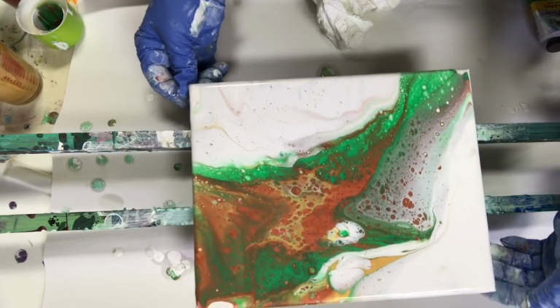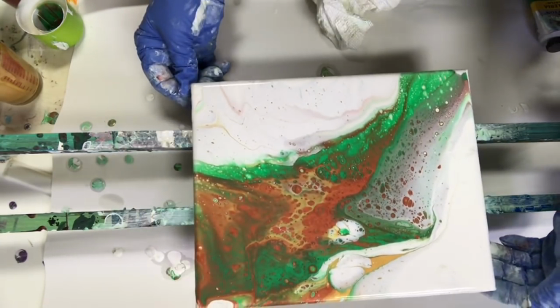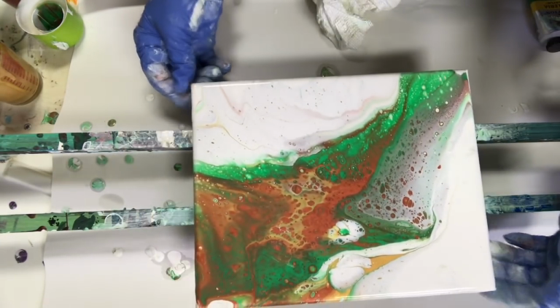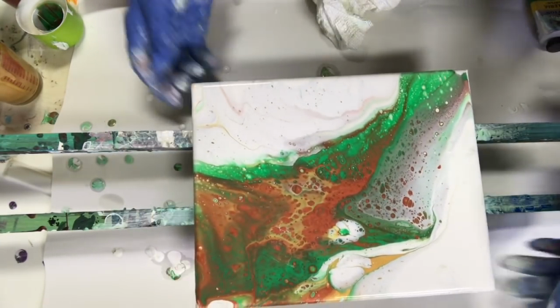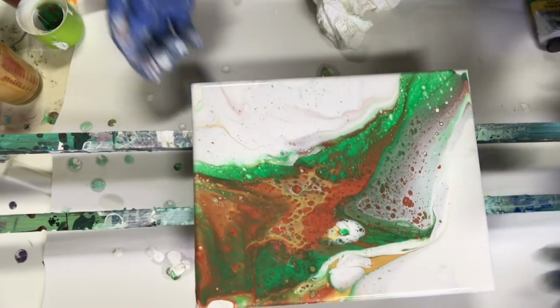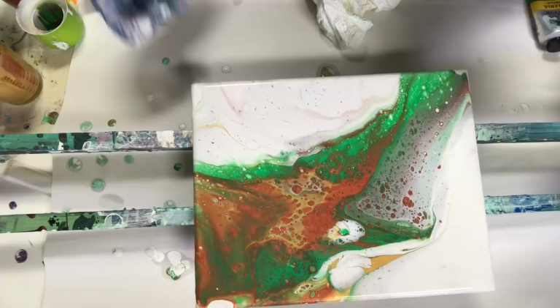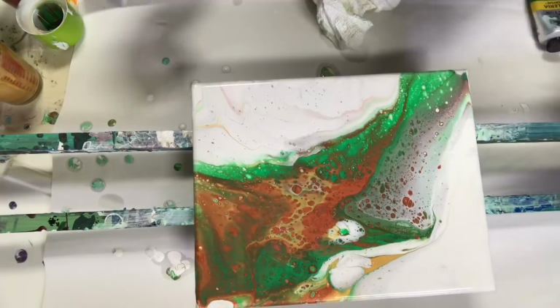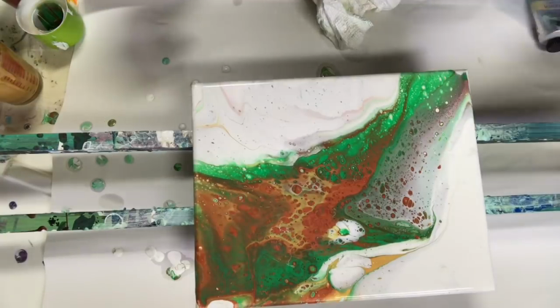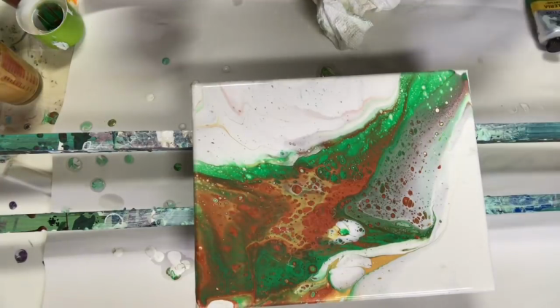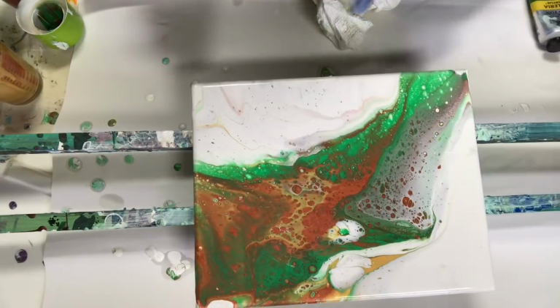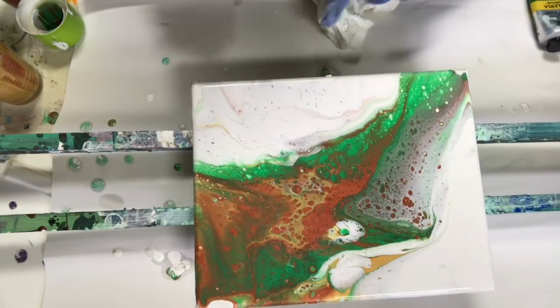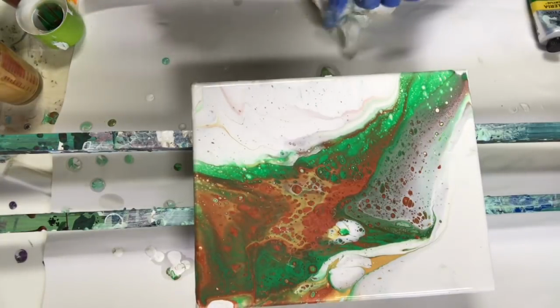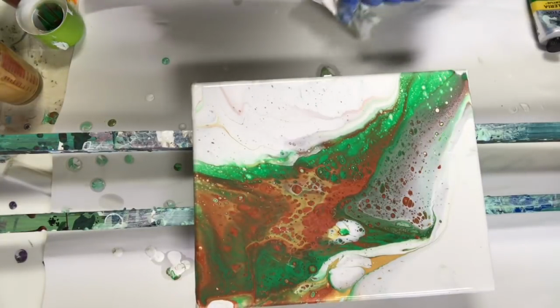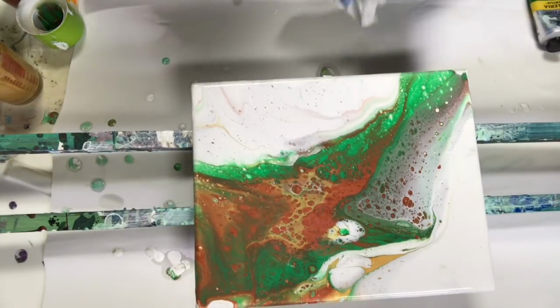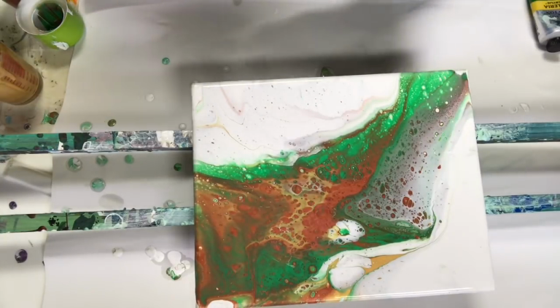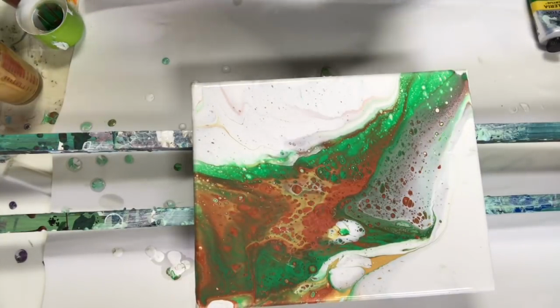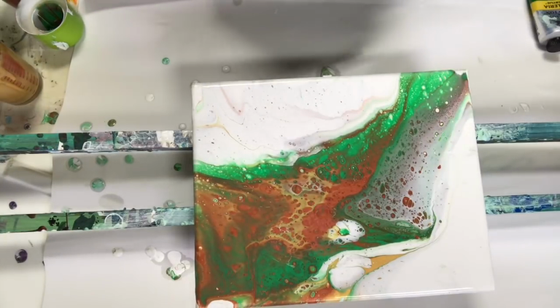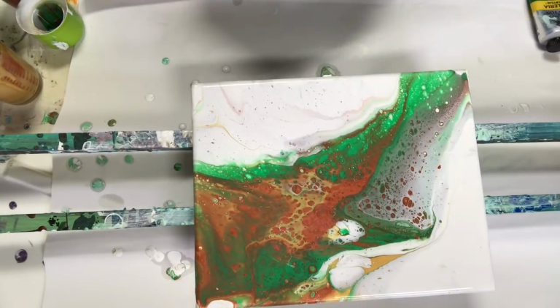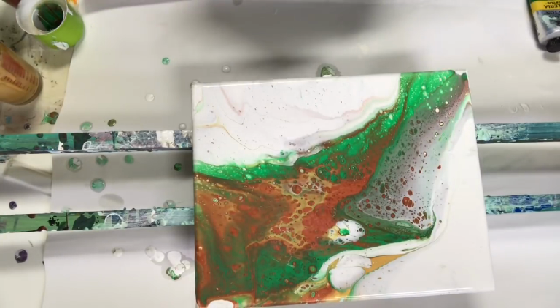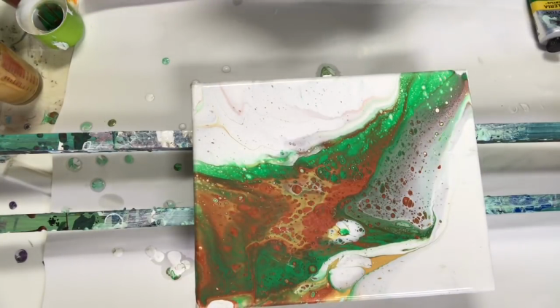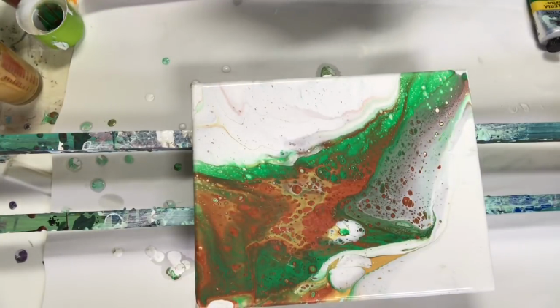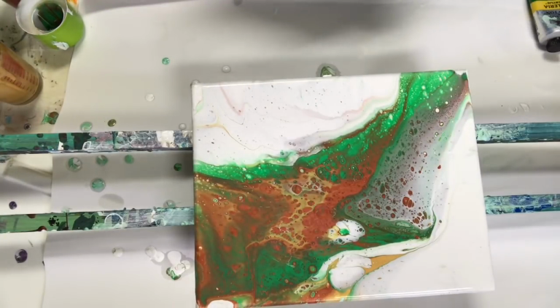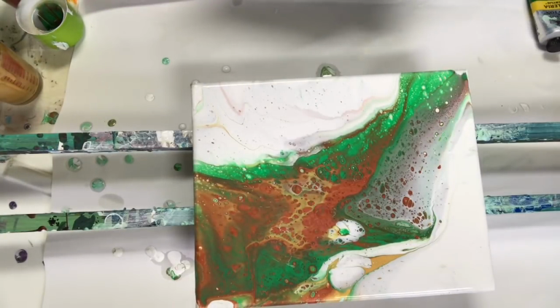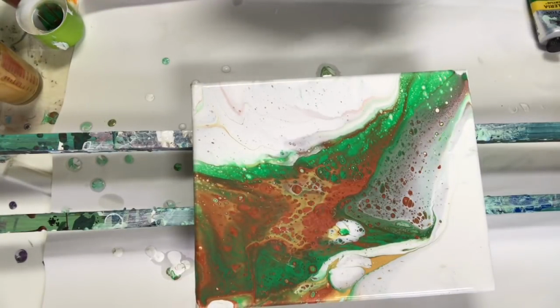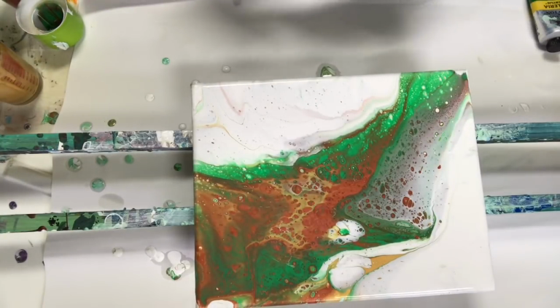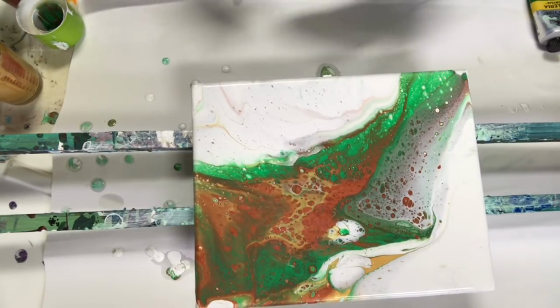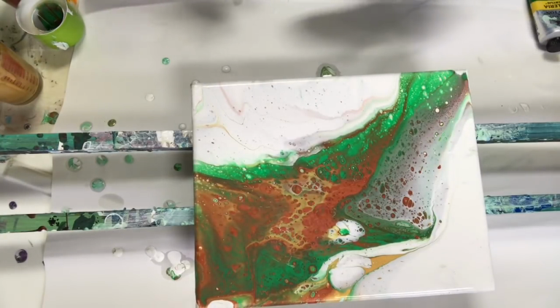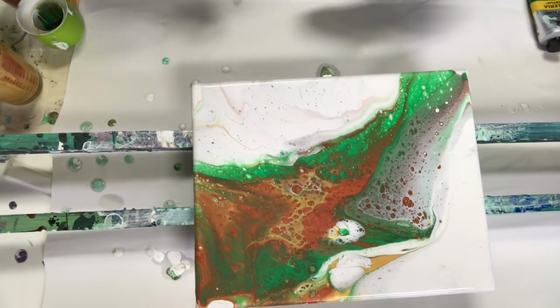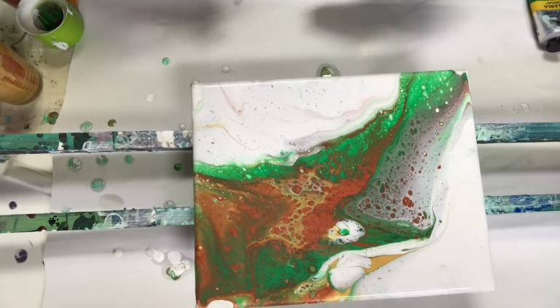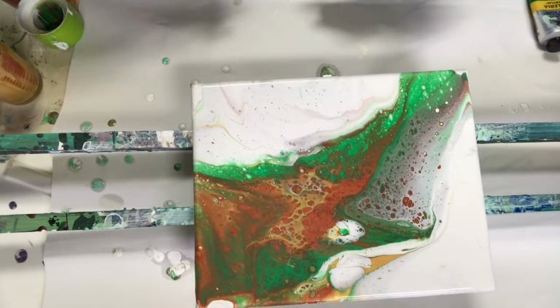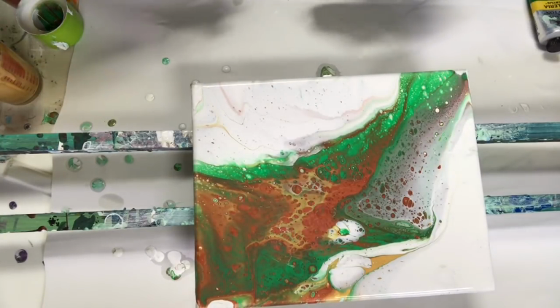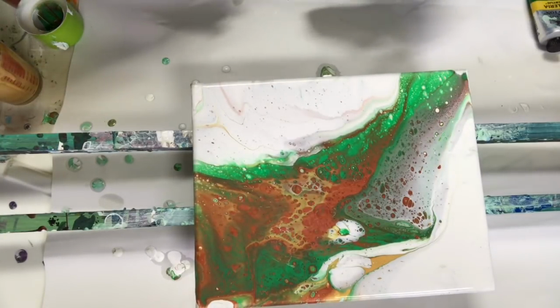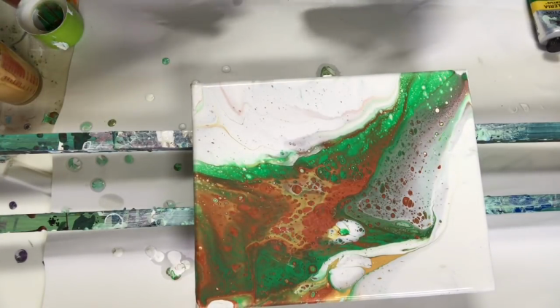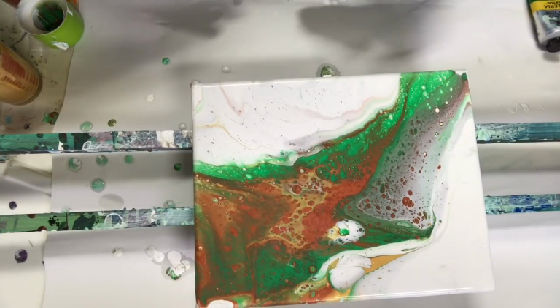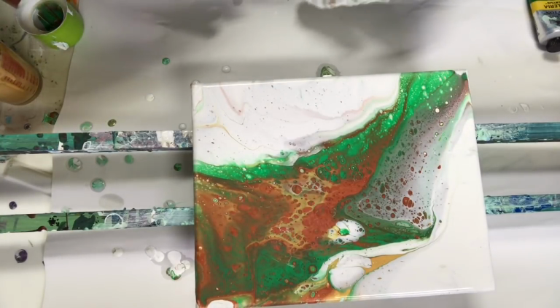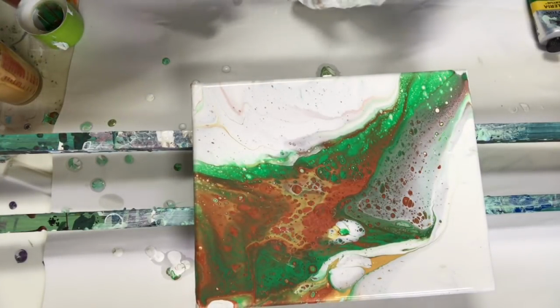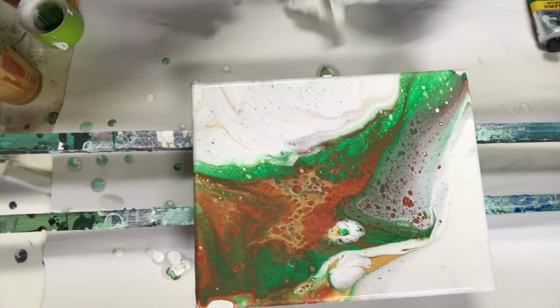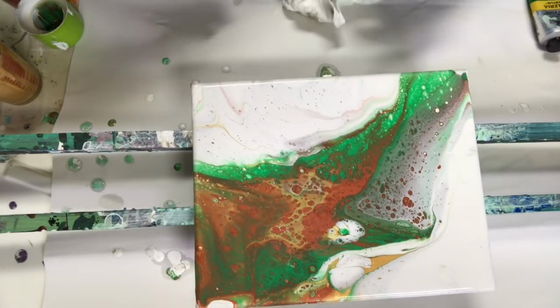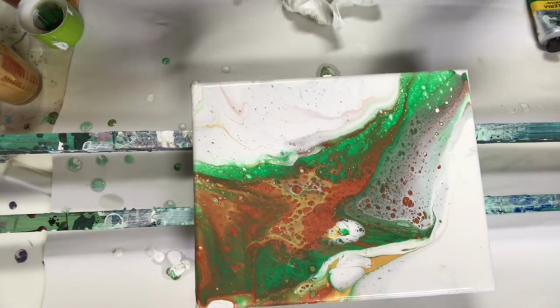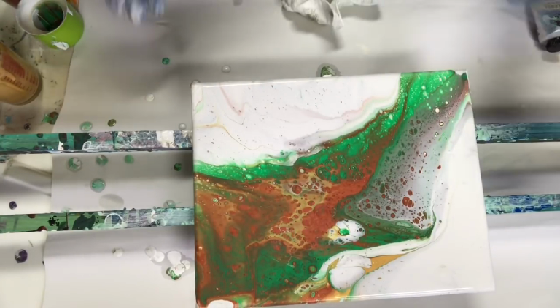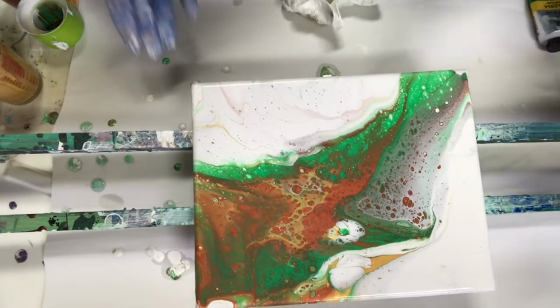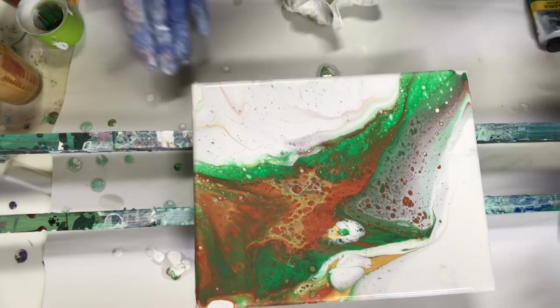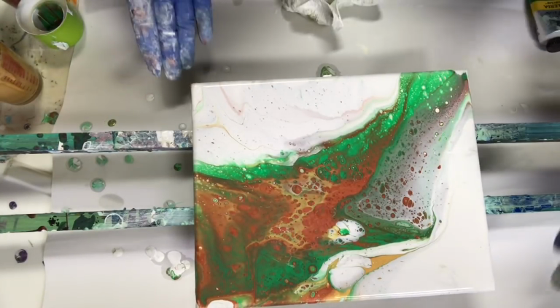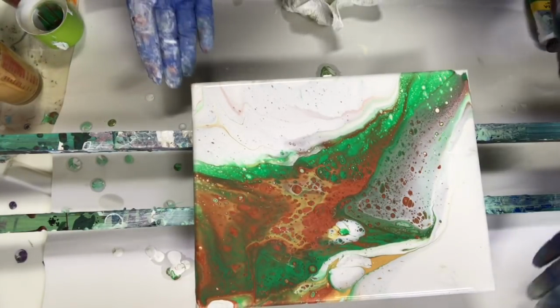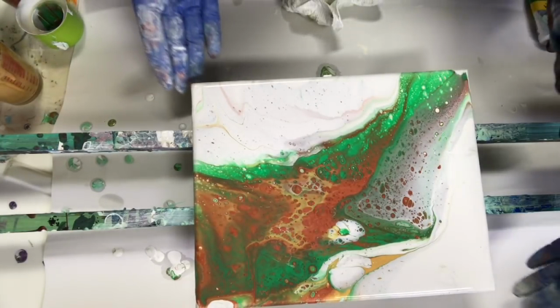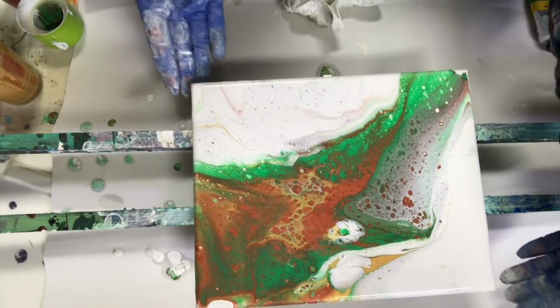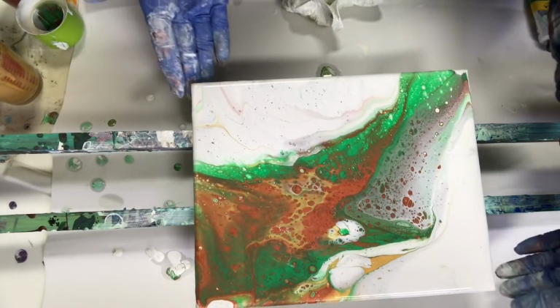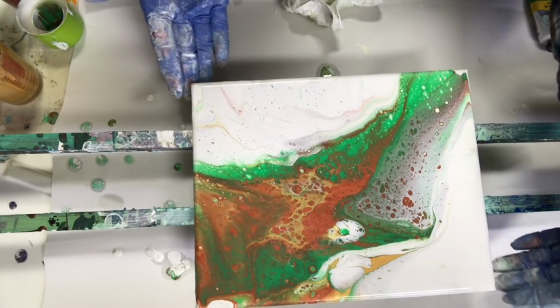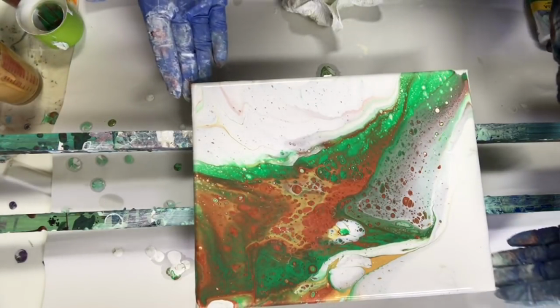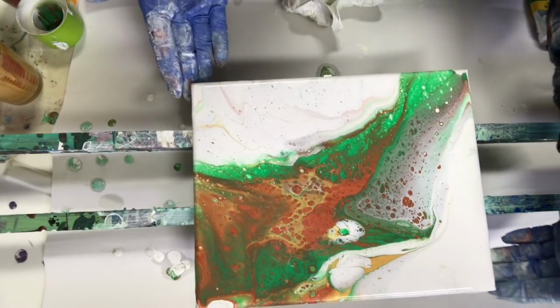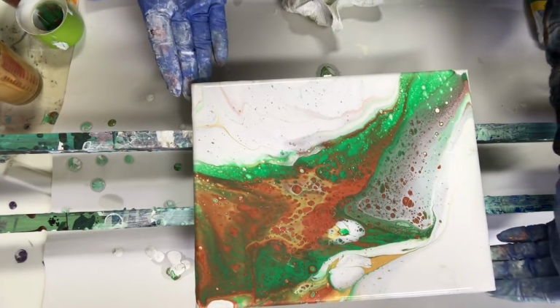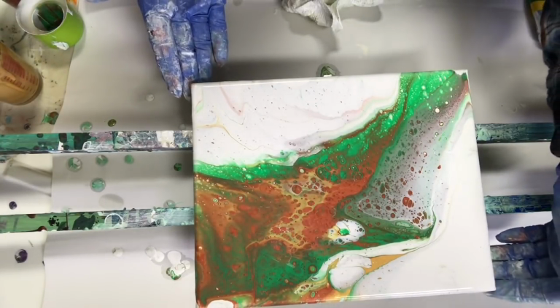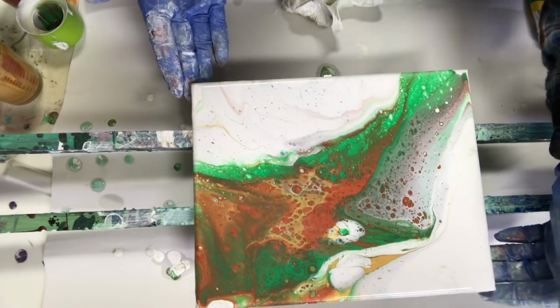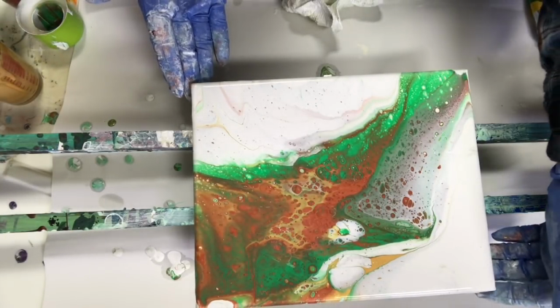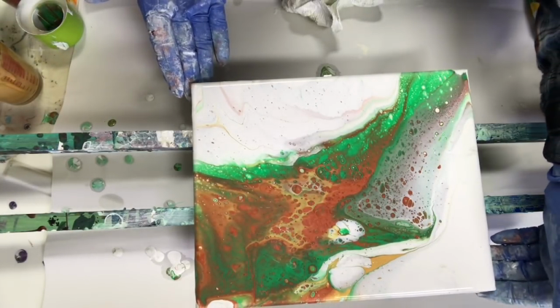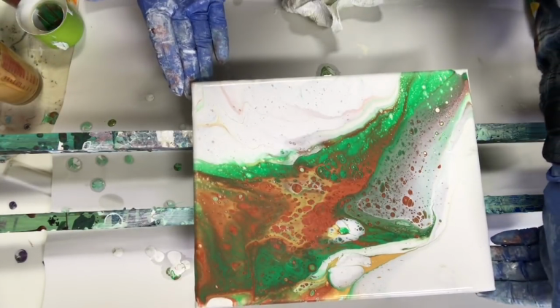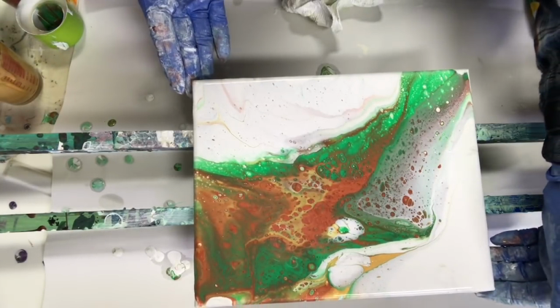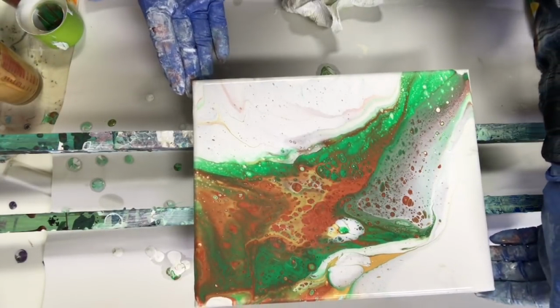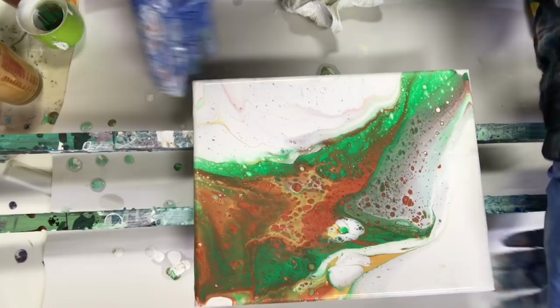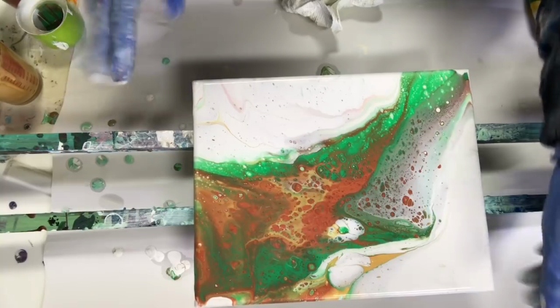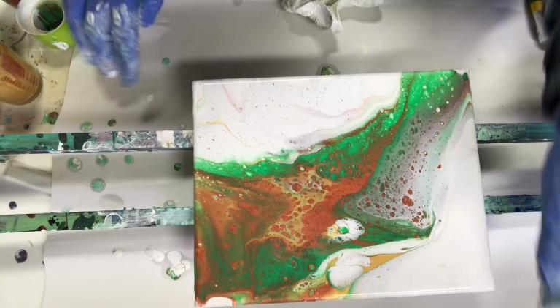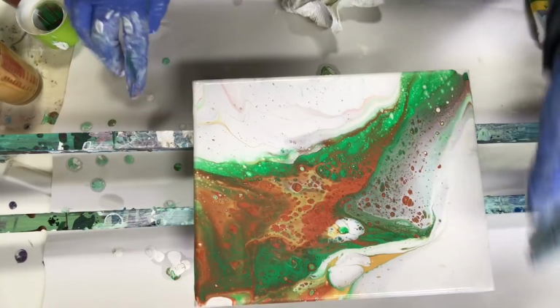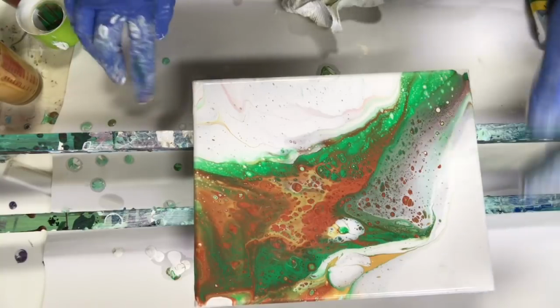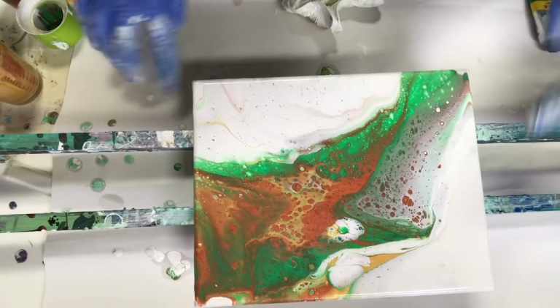That's my bomb pour. Looks pretty good, I think.